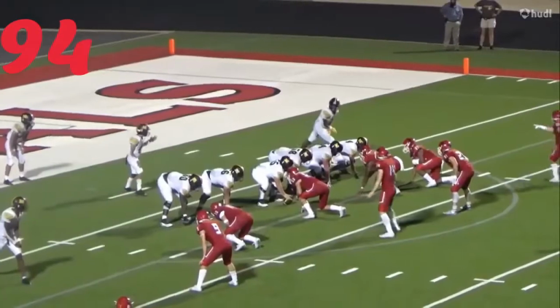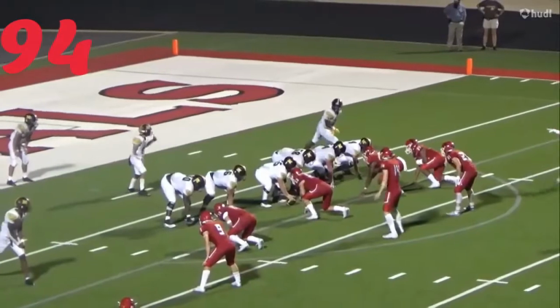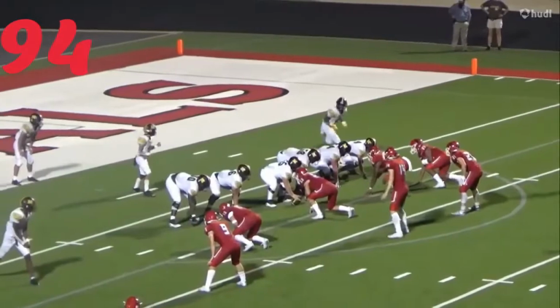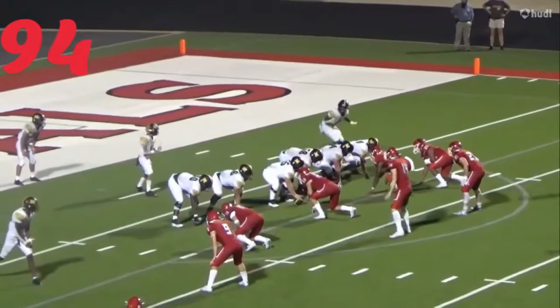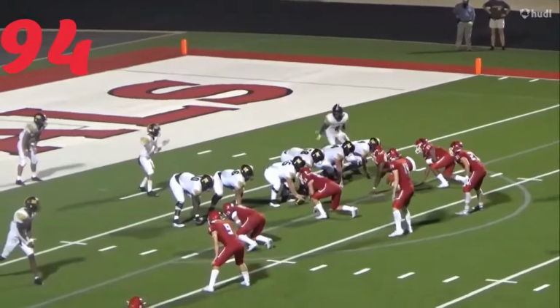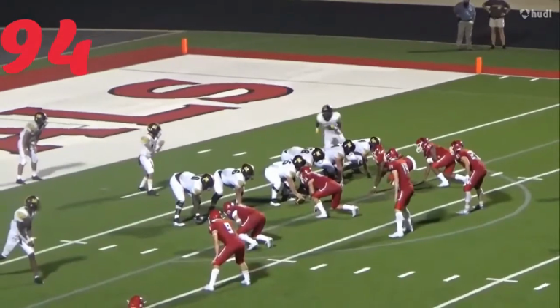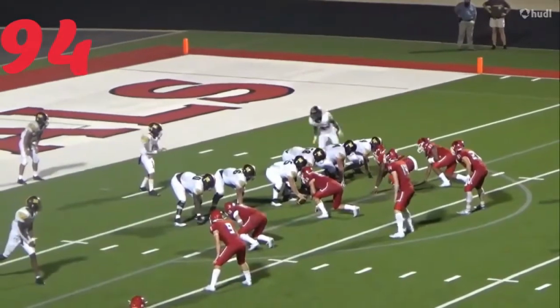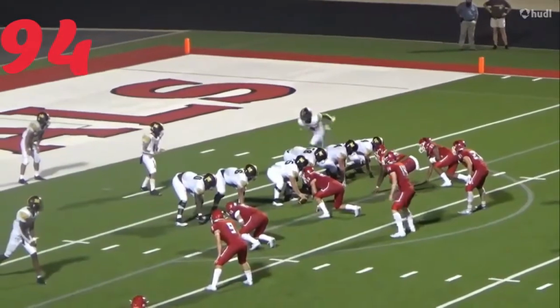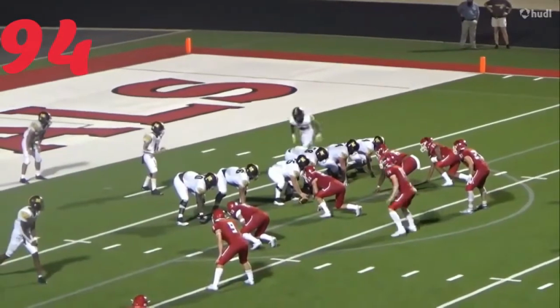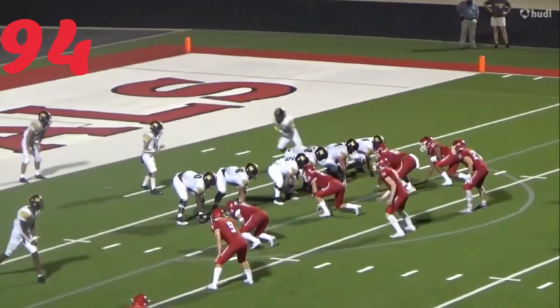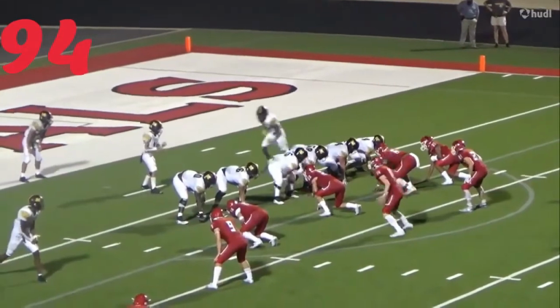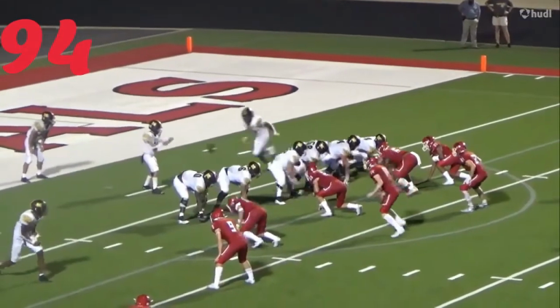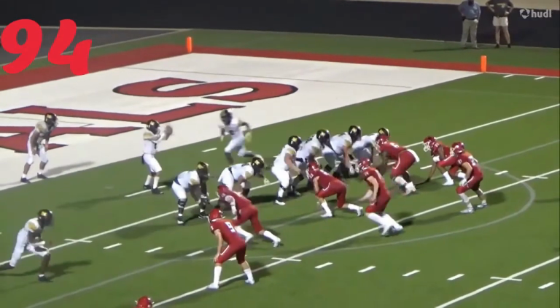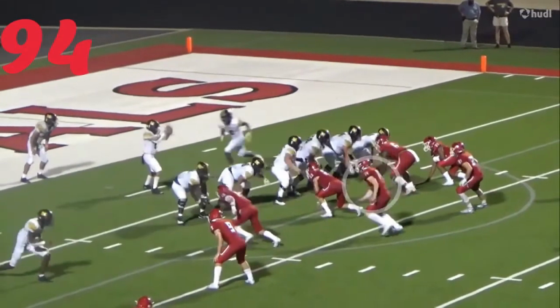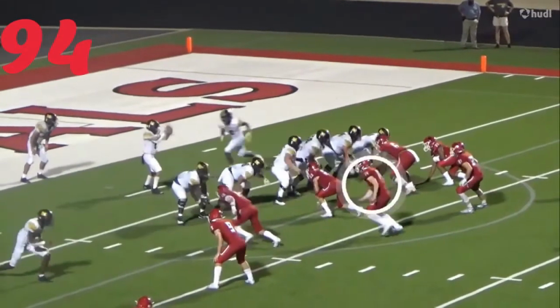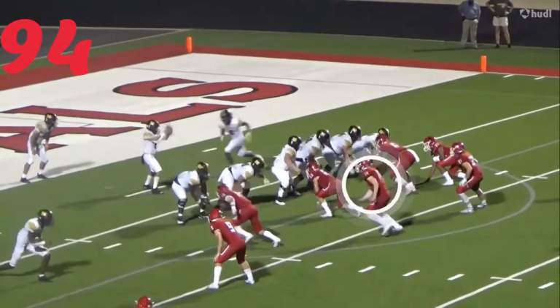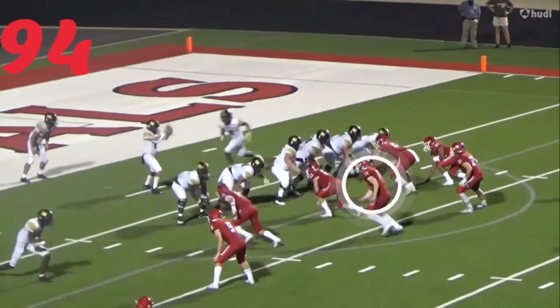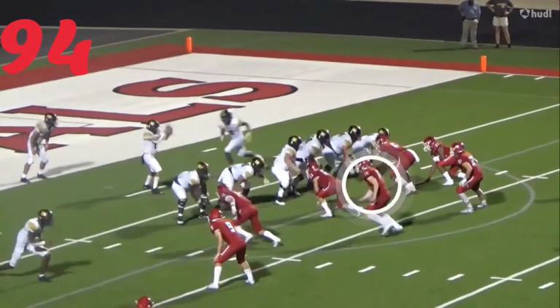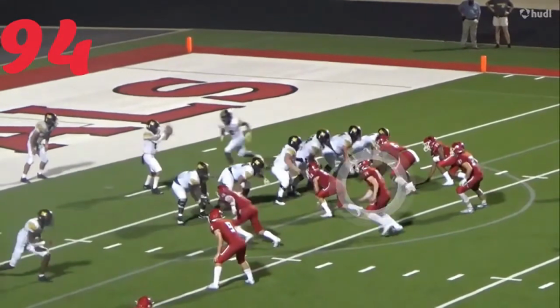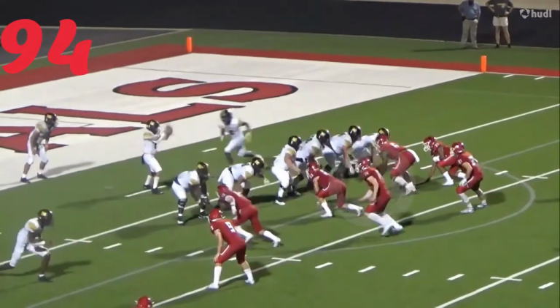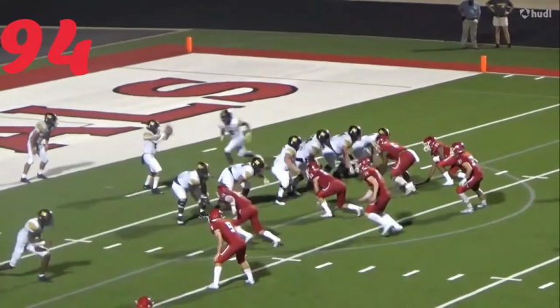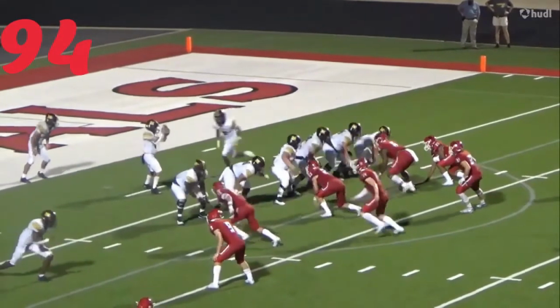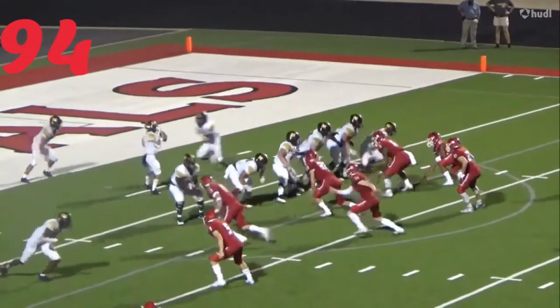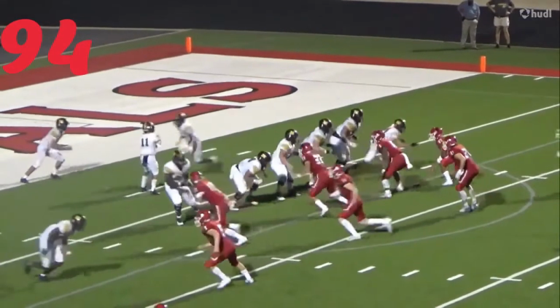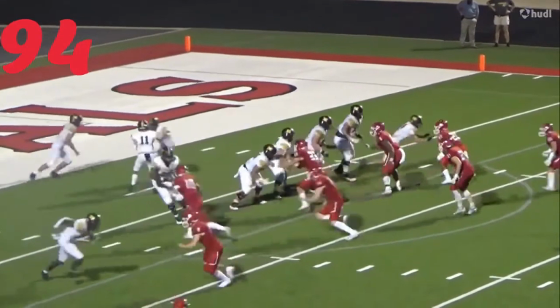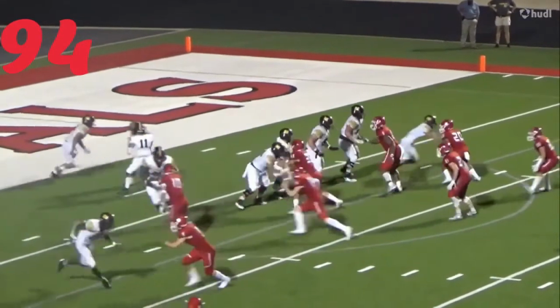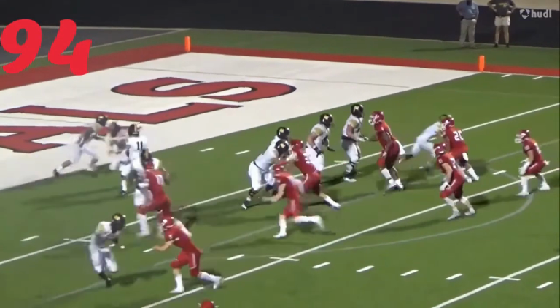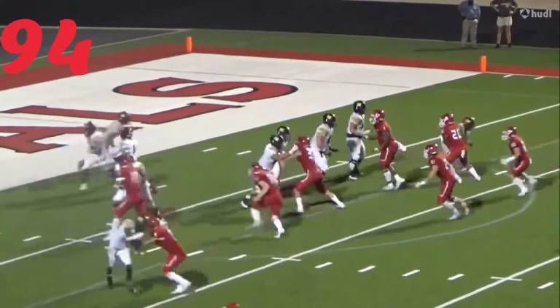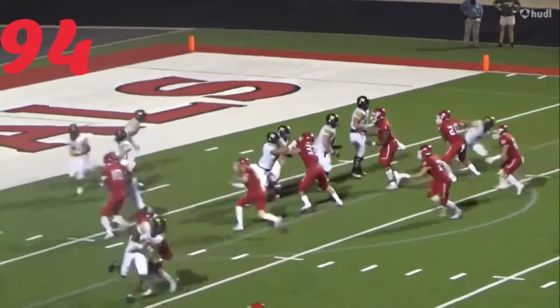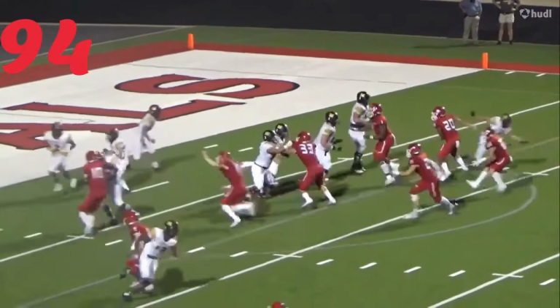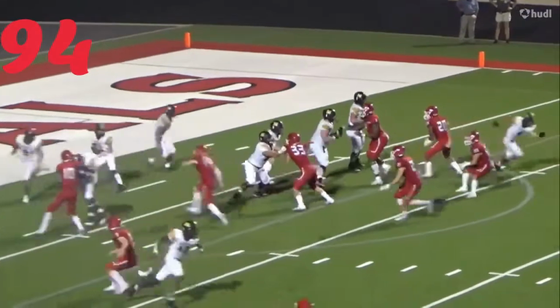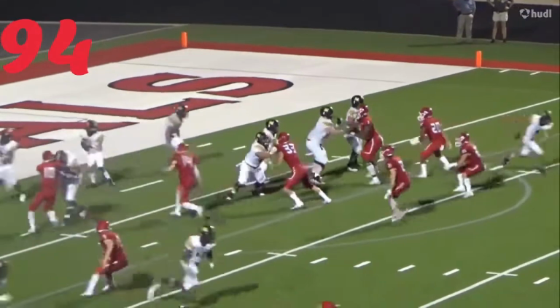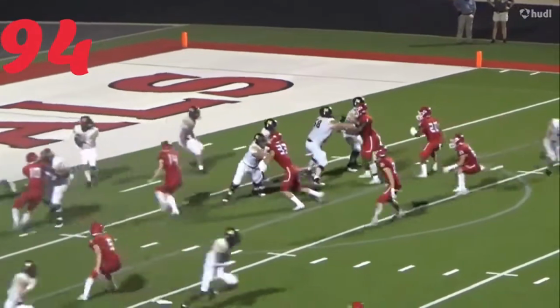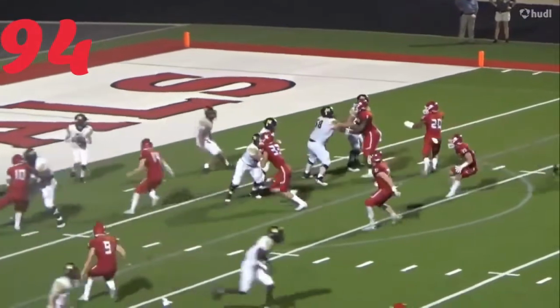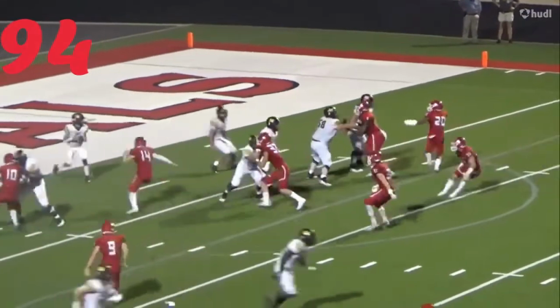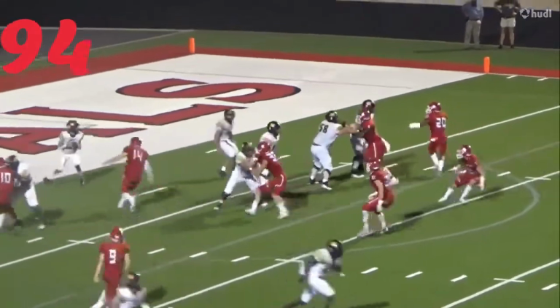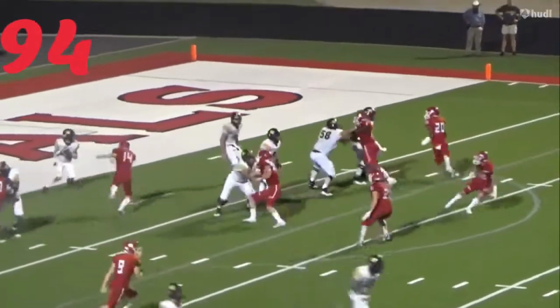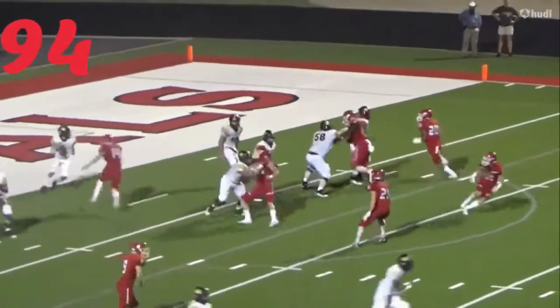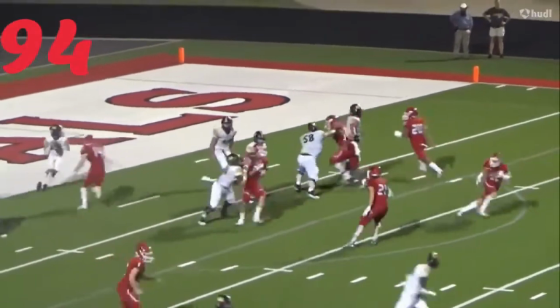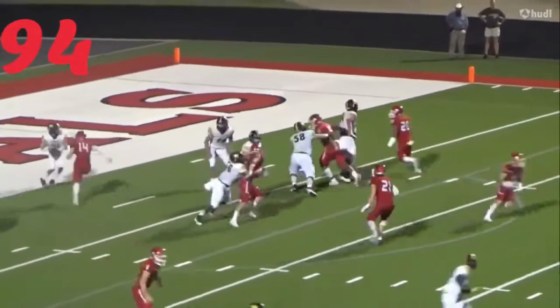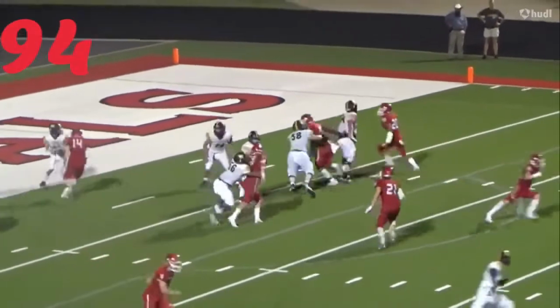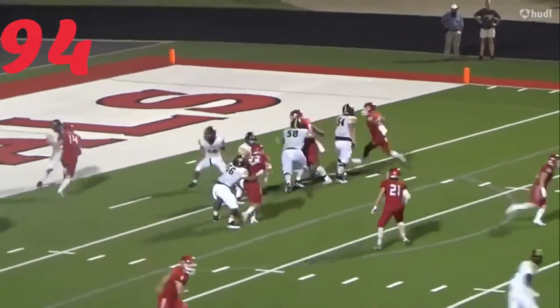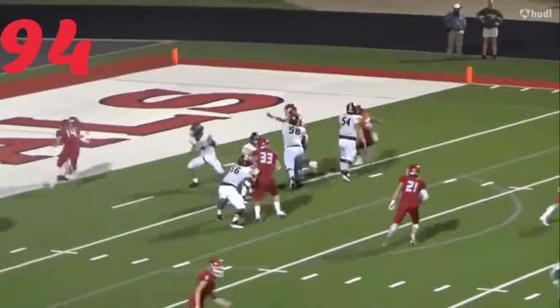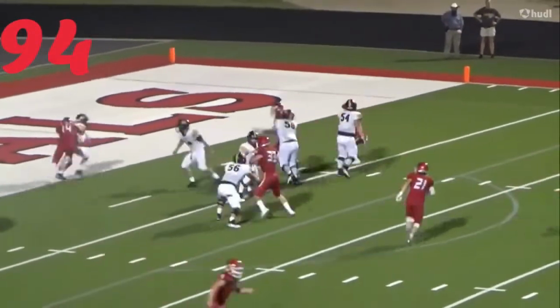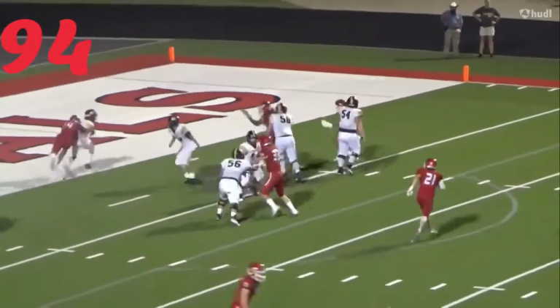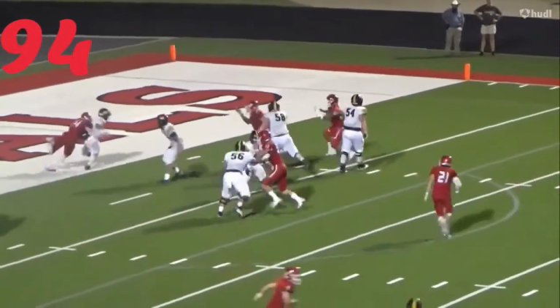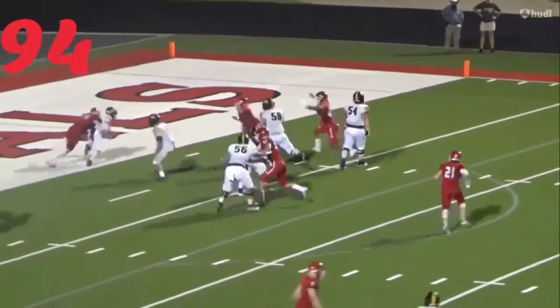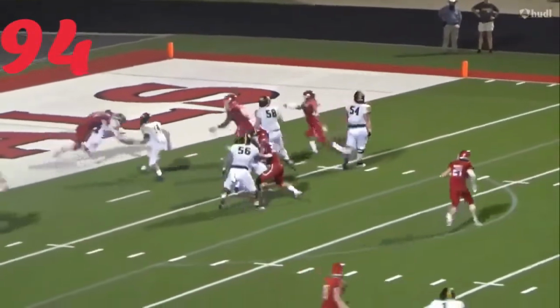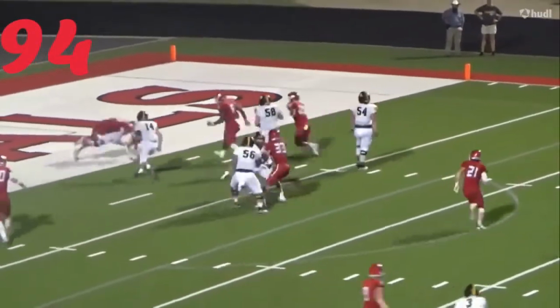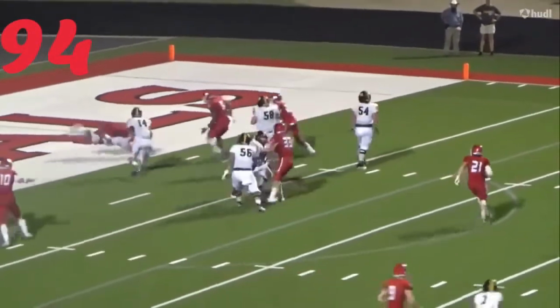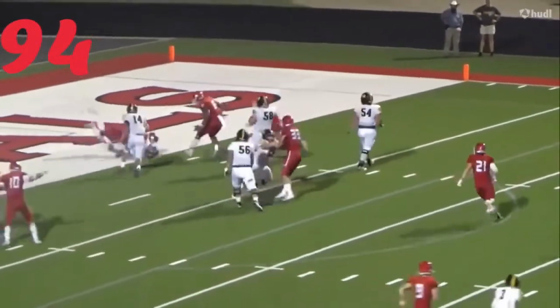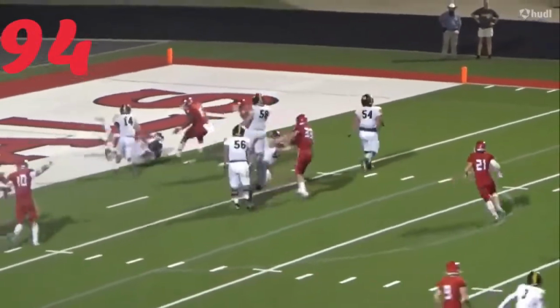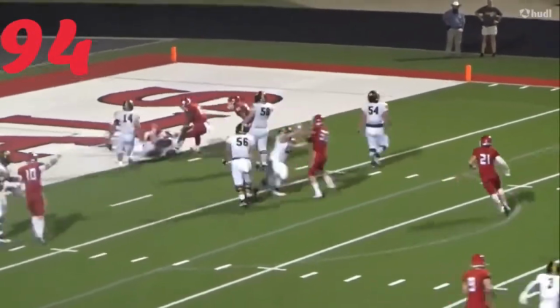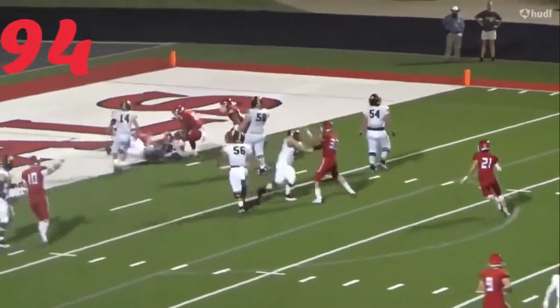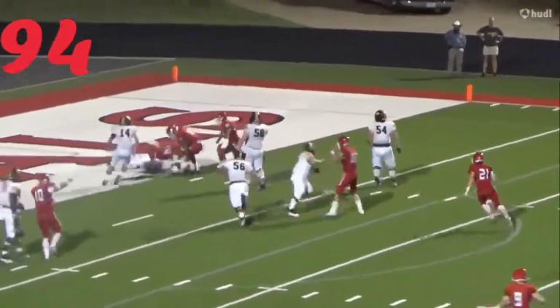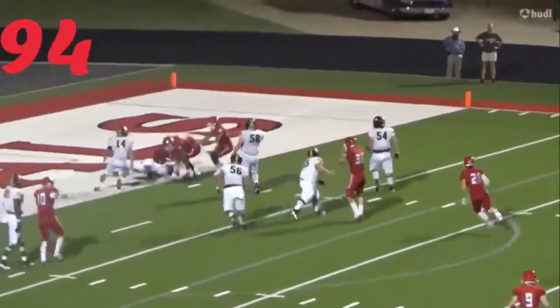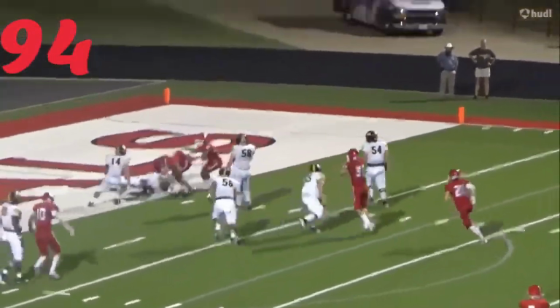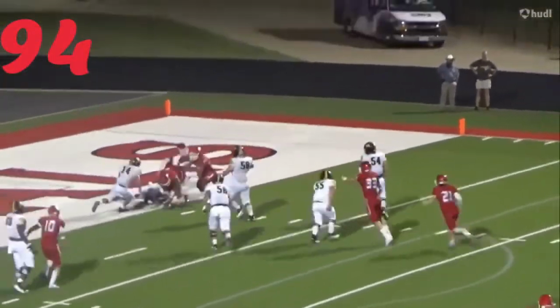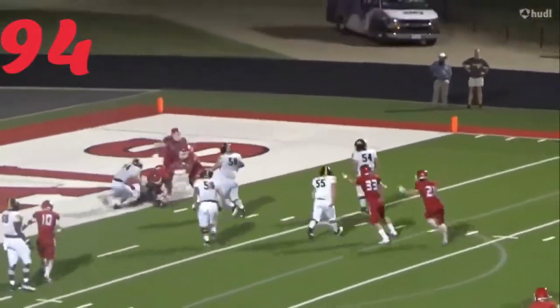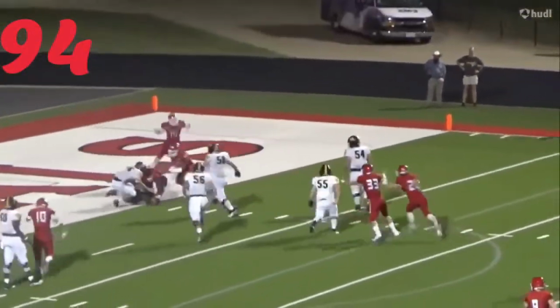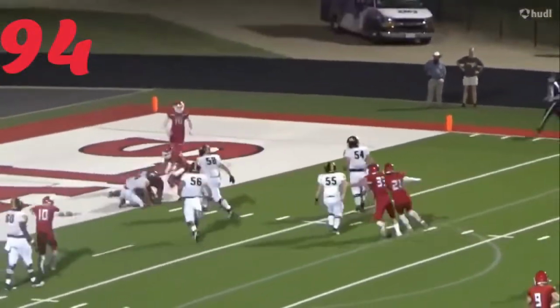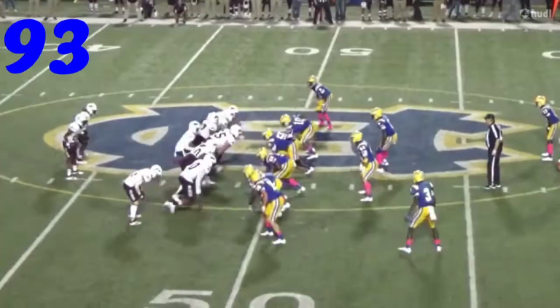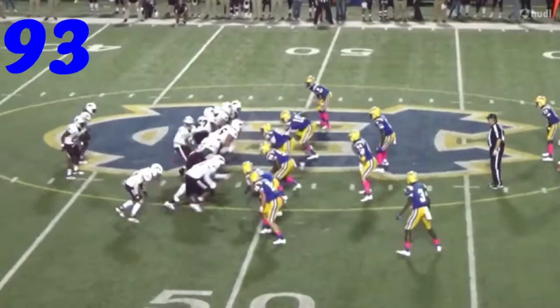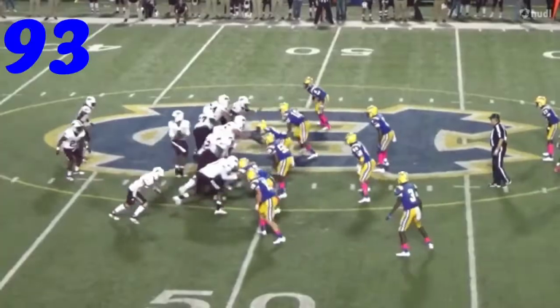At number 94, we've got Bo Barton. He comes in scot-free in the B-gap. Sack, safety.